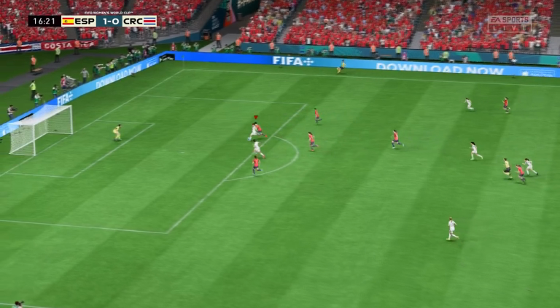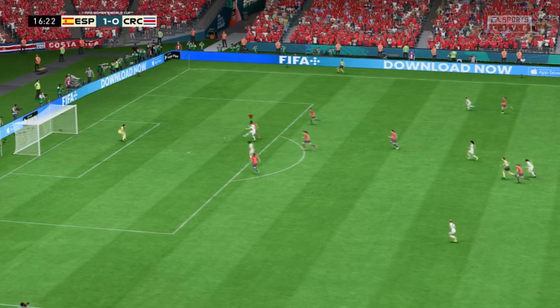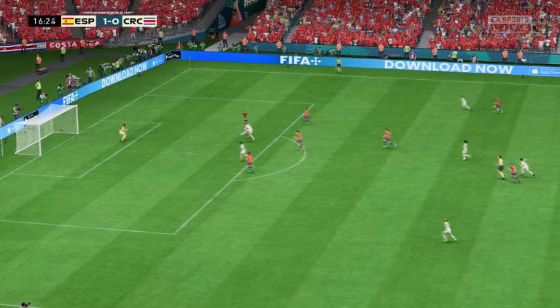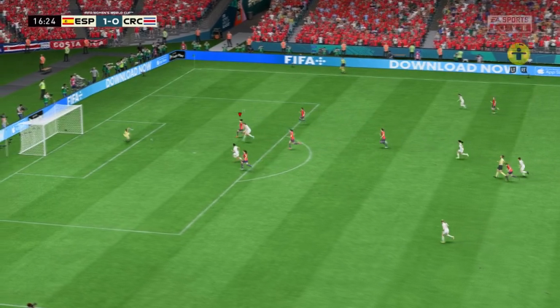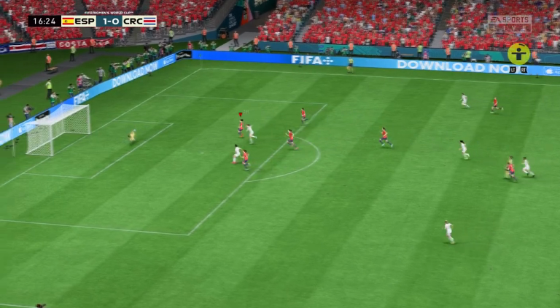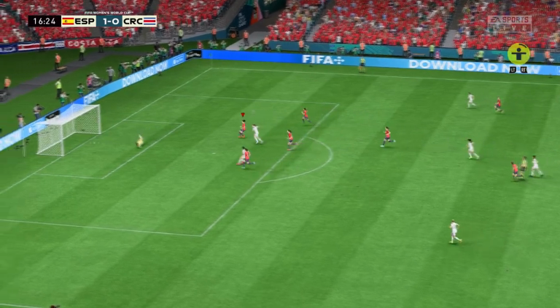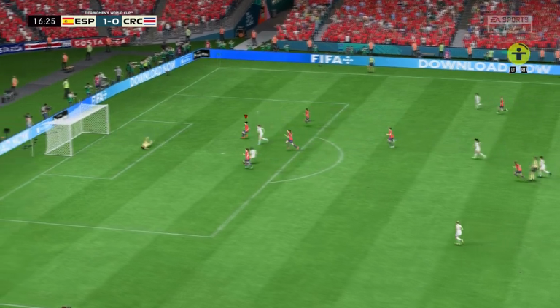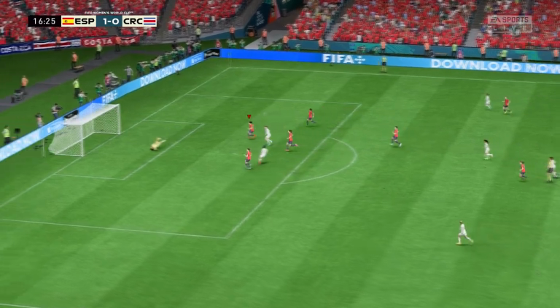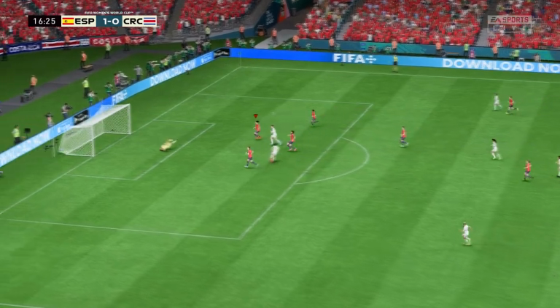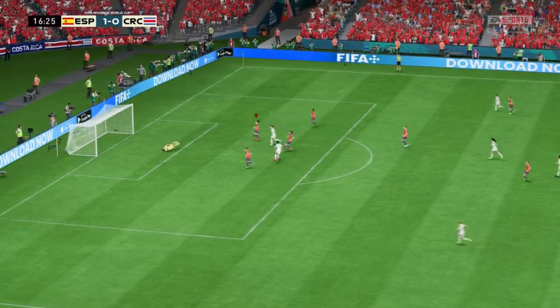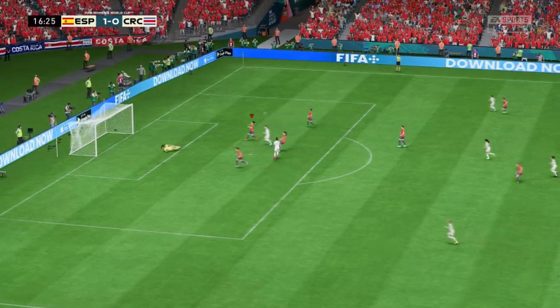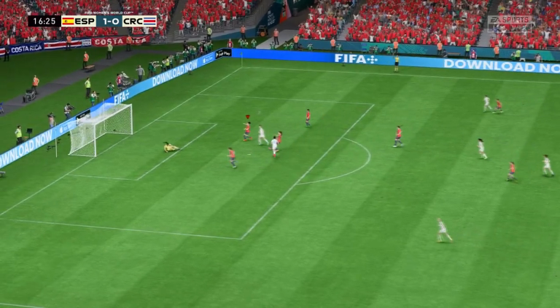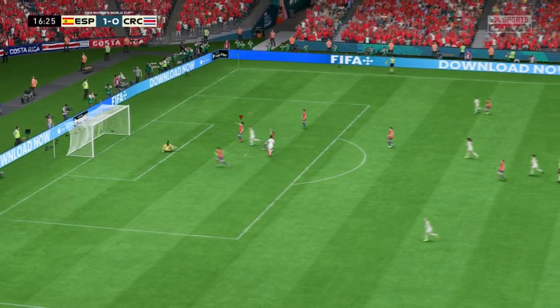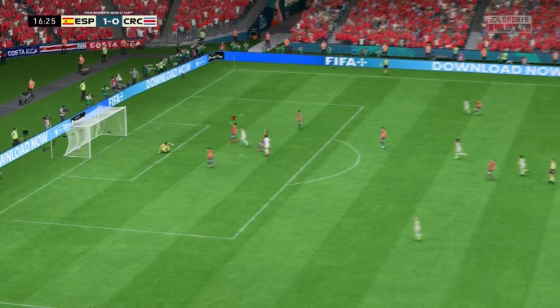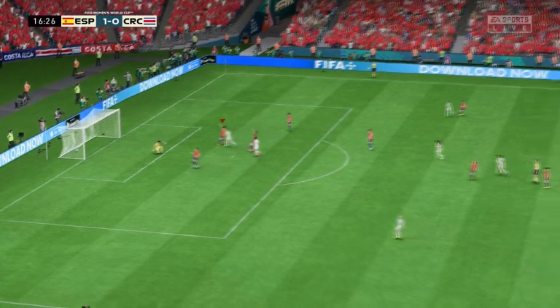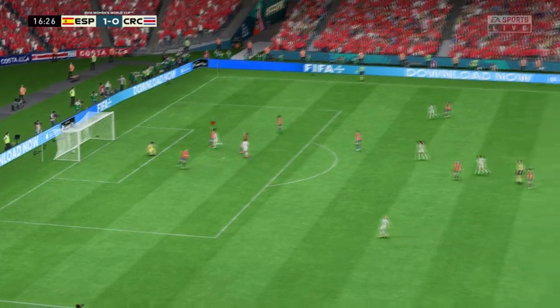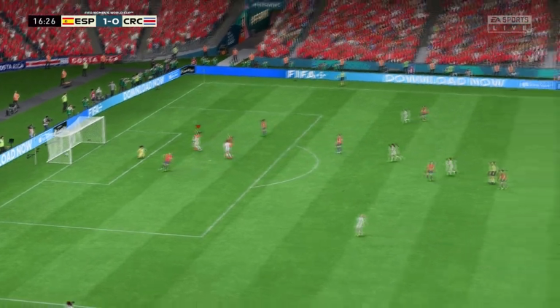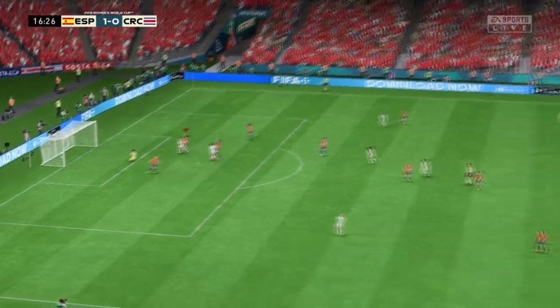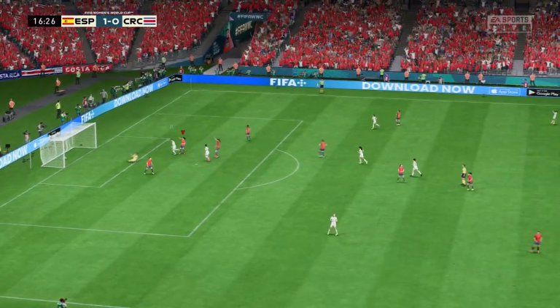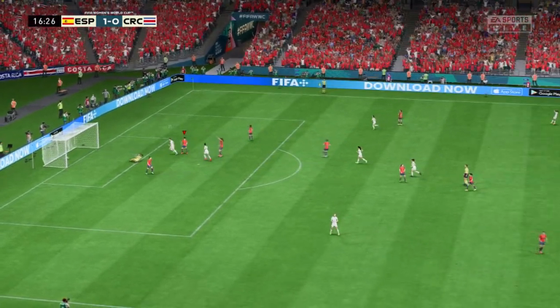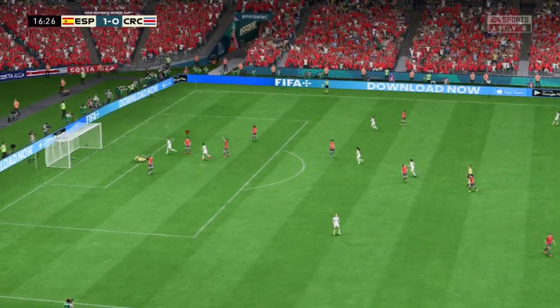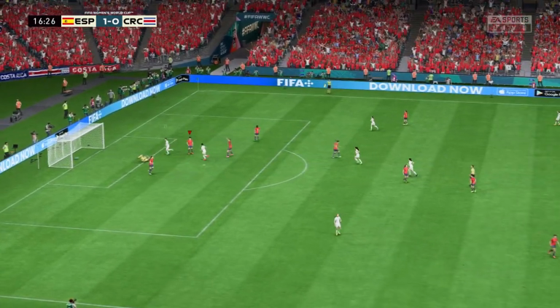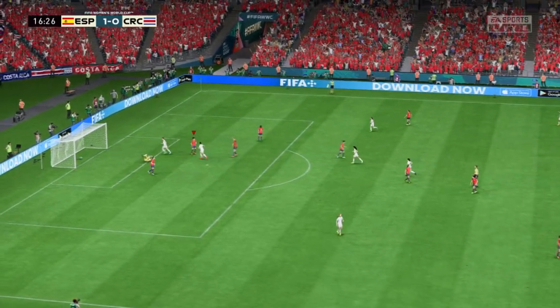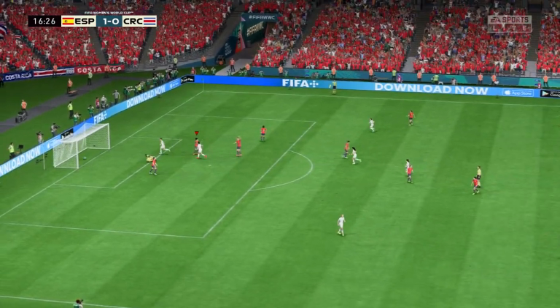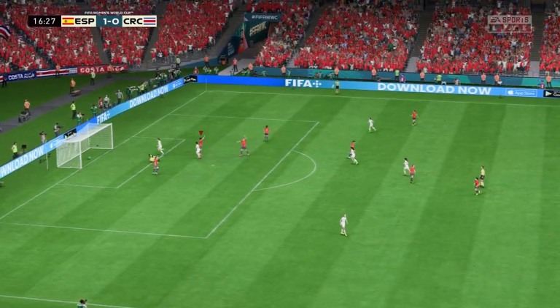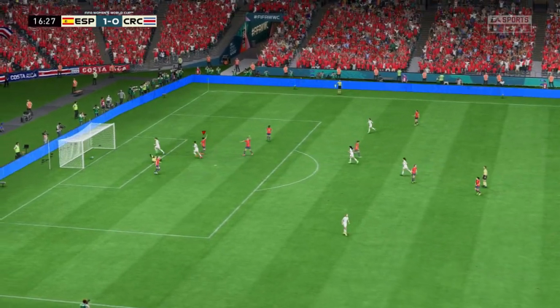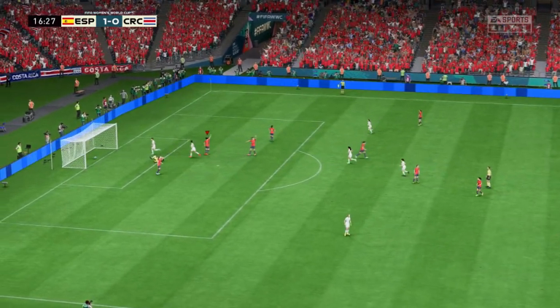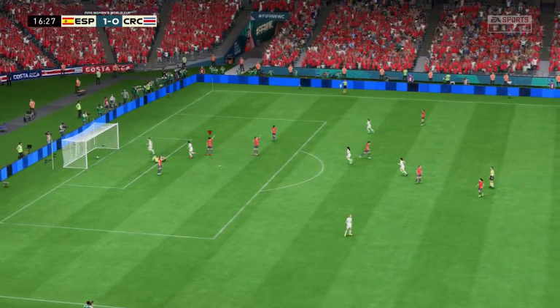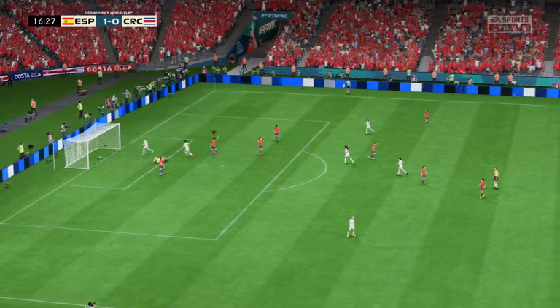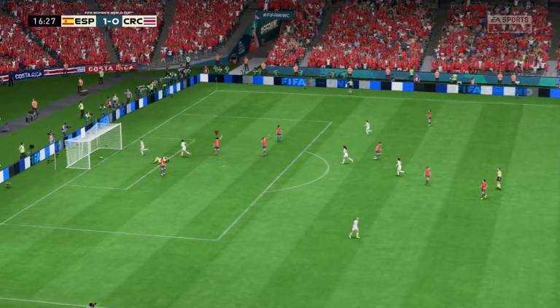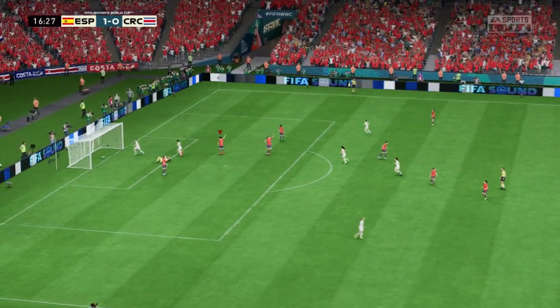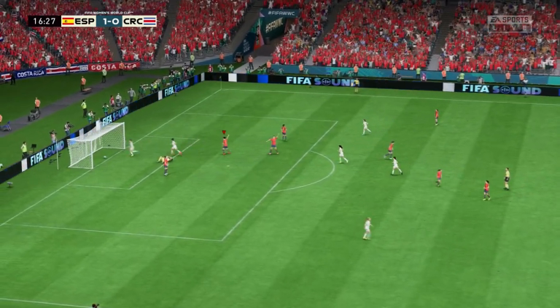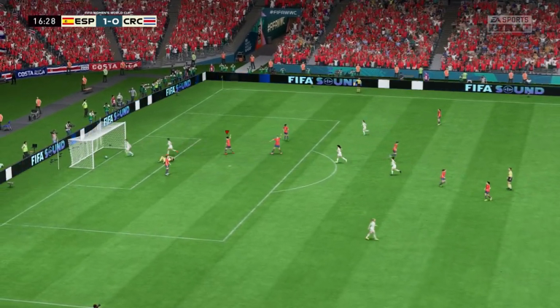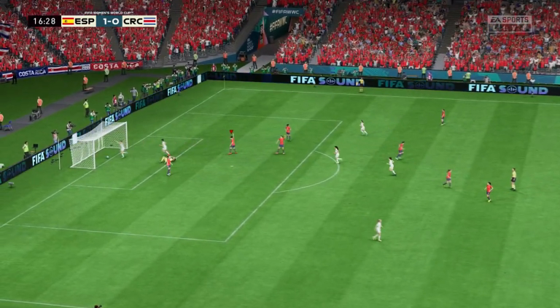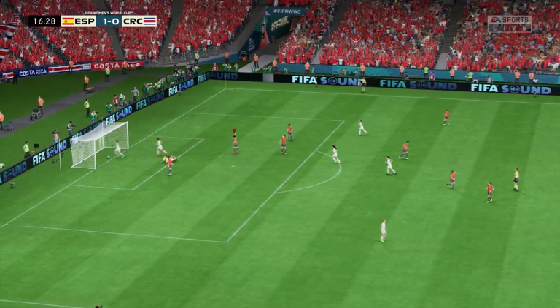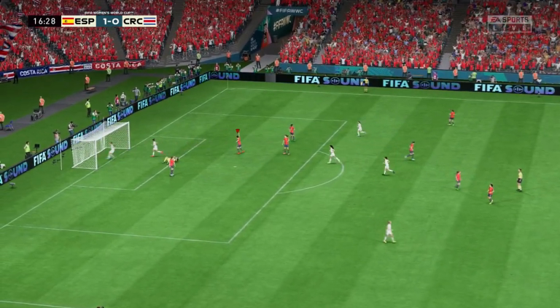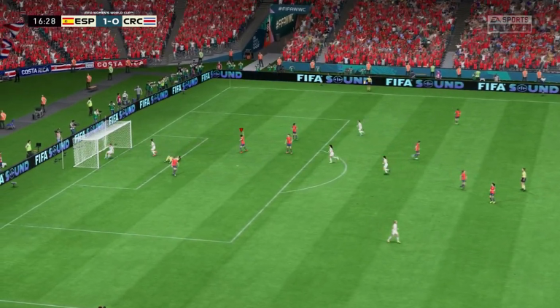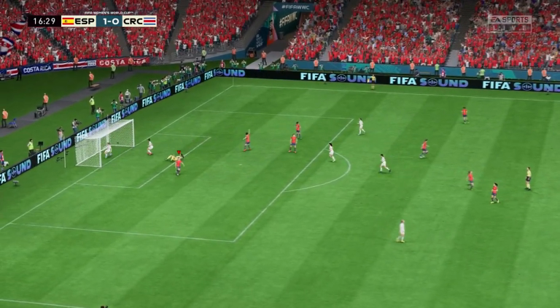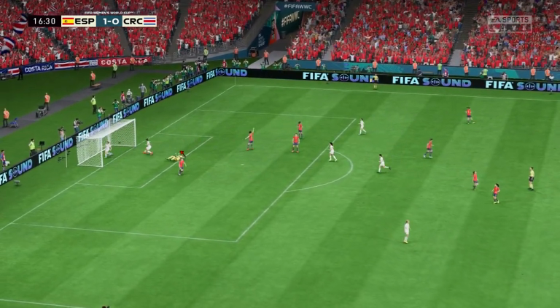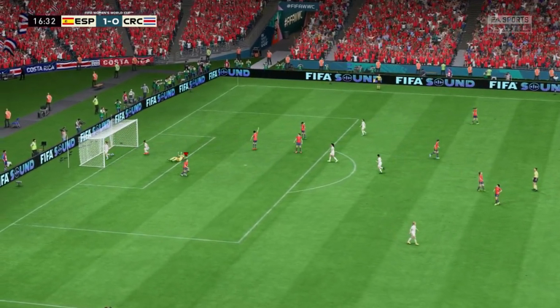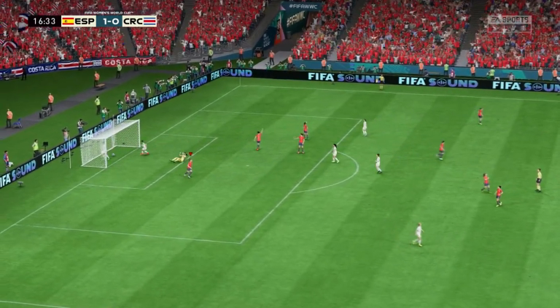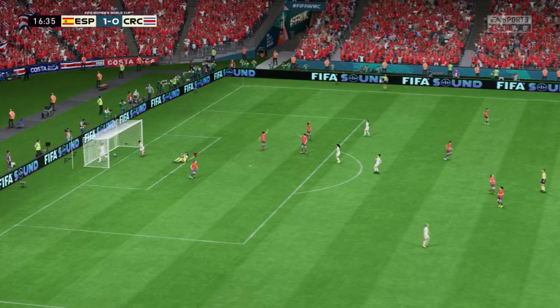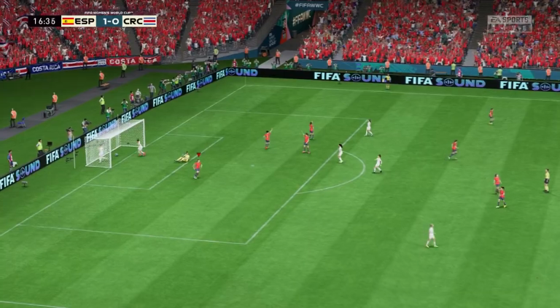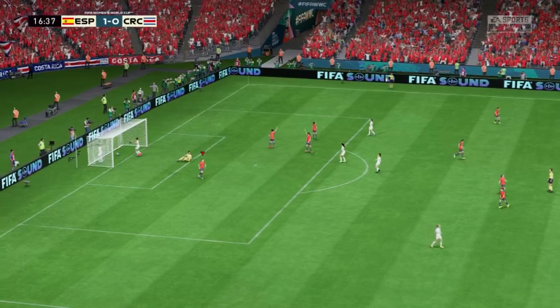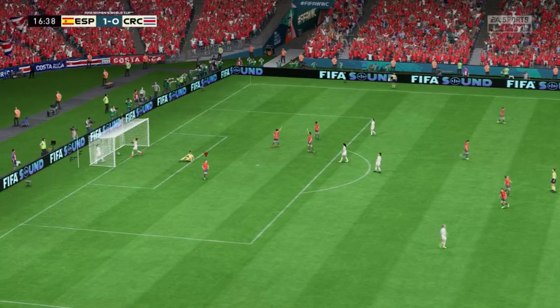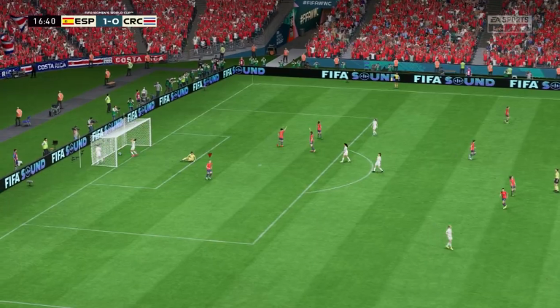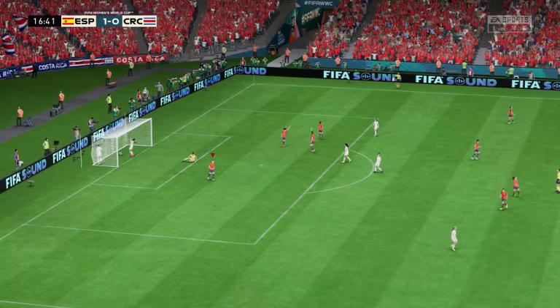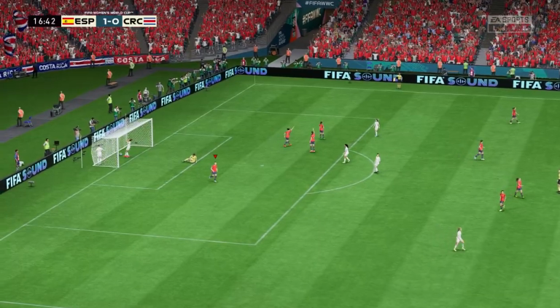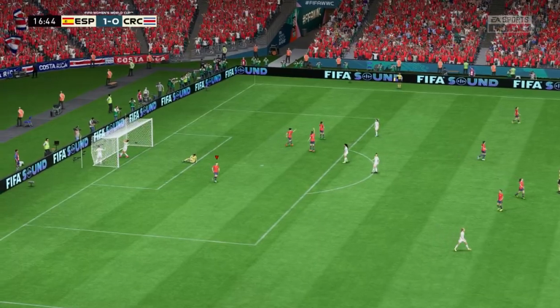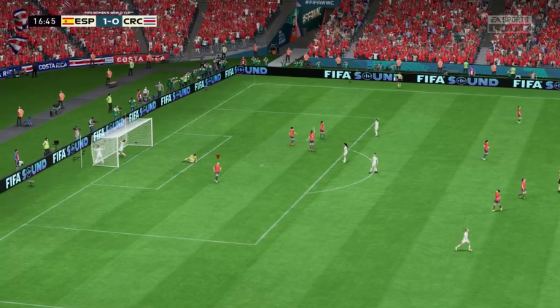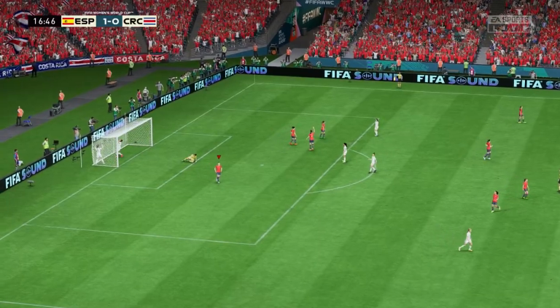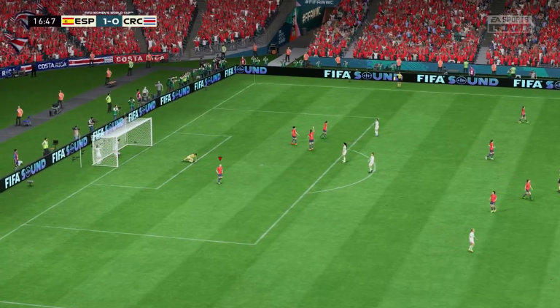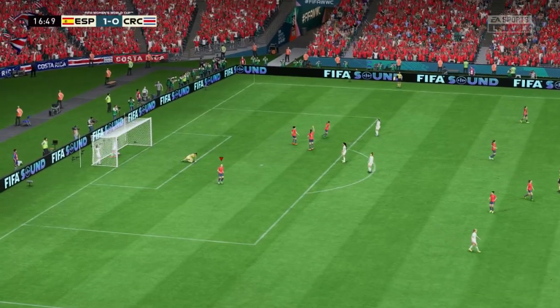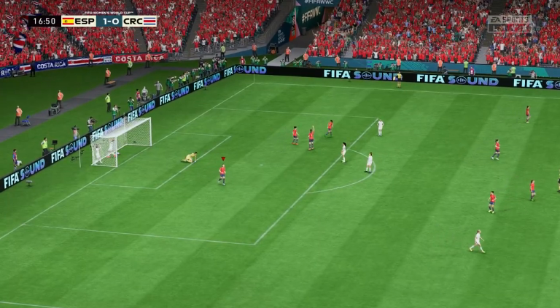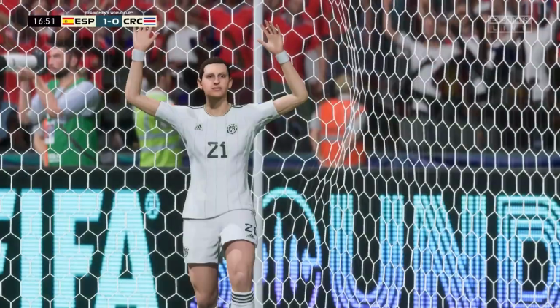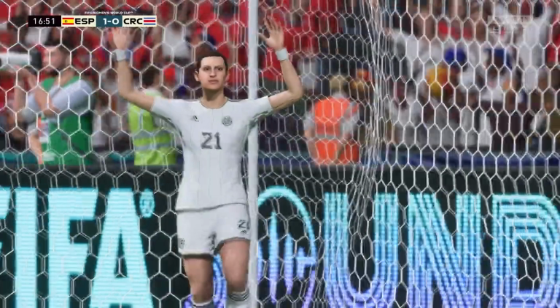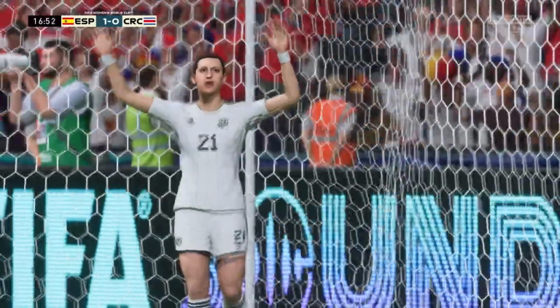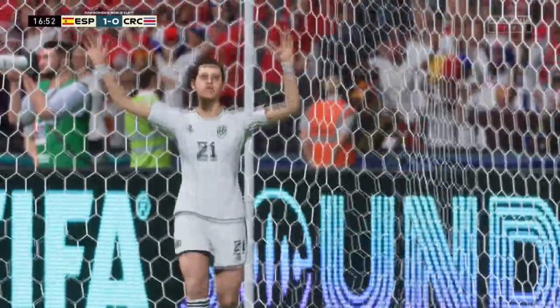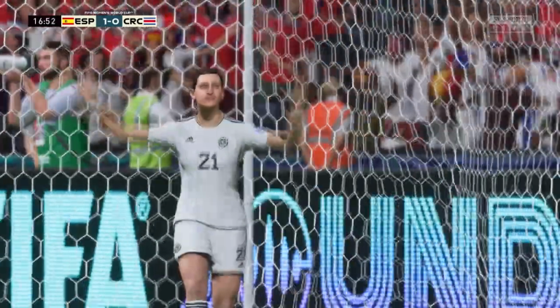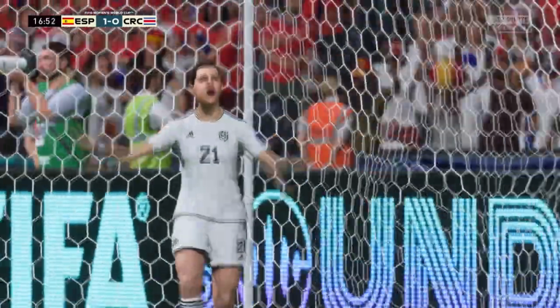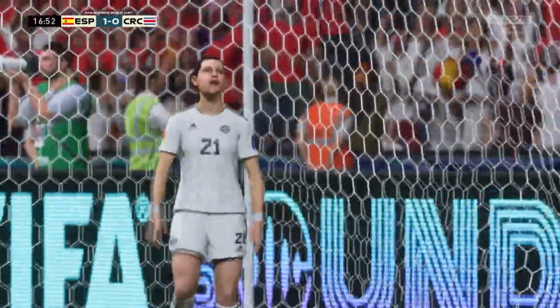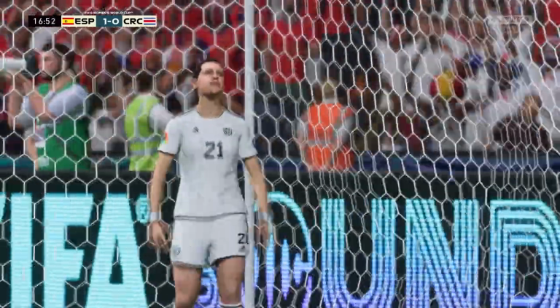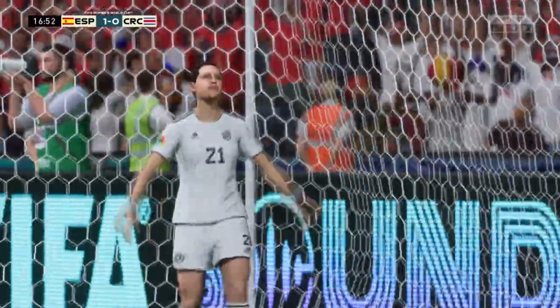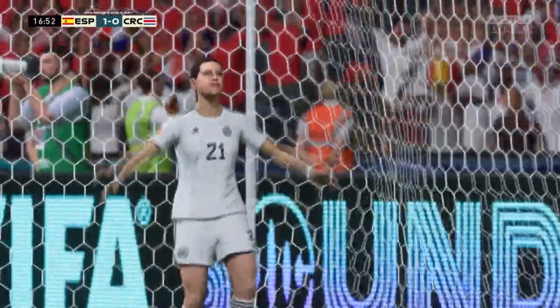Offside the decision. Well, that was always going to be brought back. It was a decent effort, though.